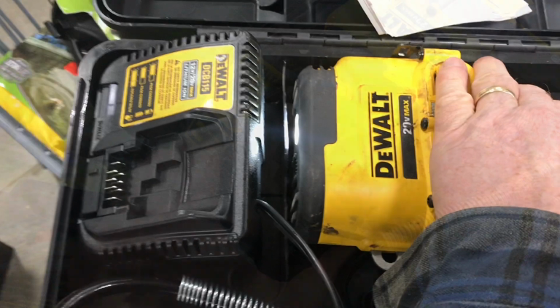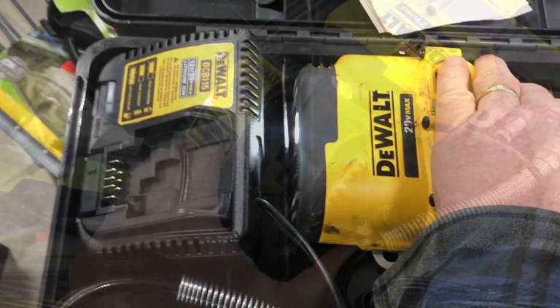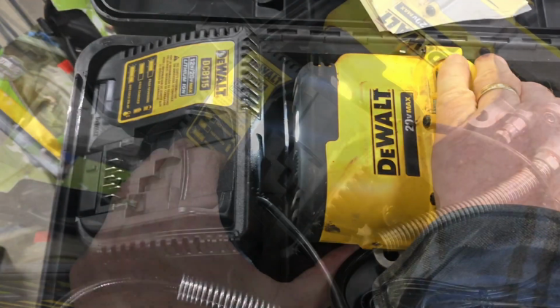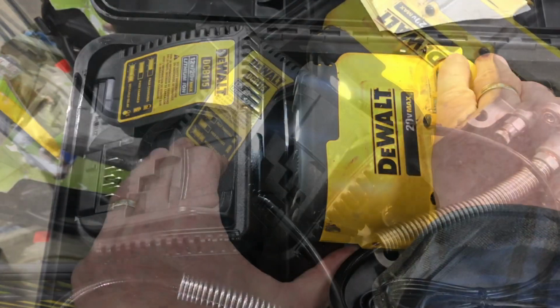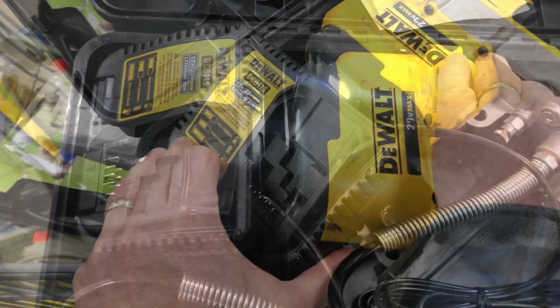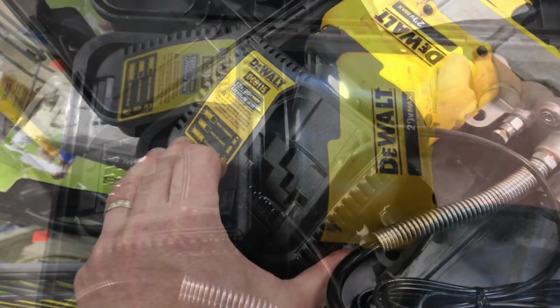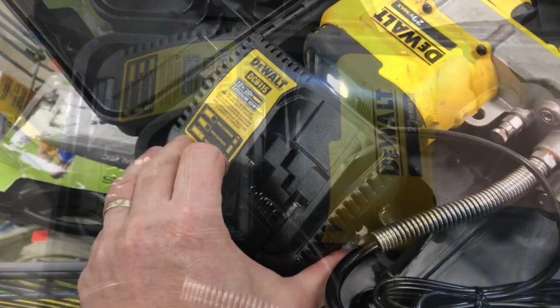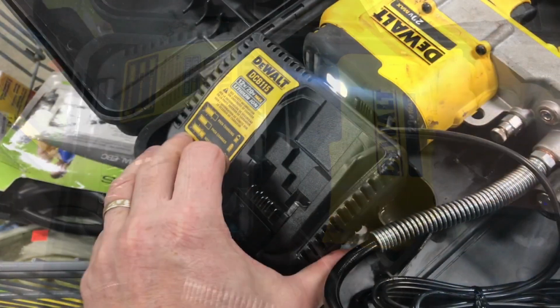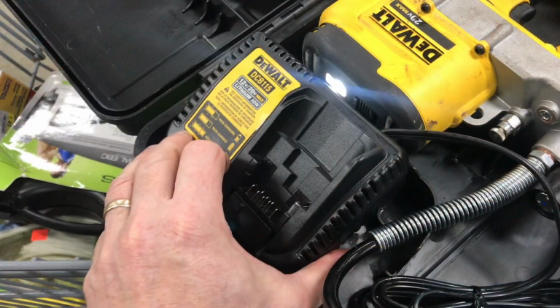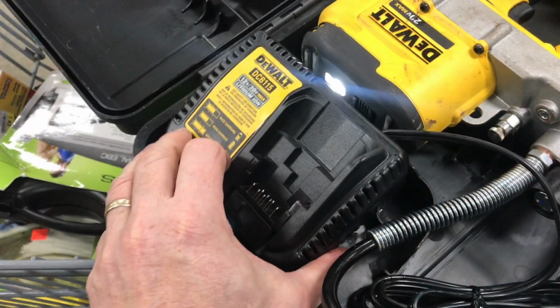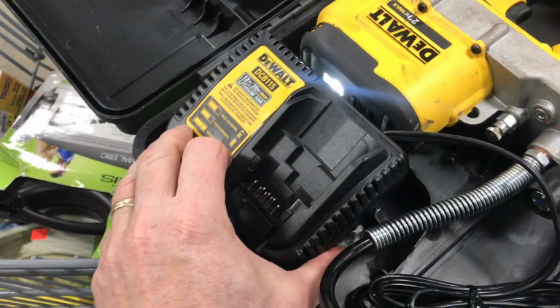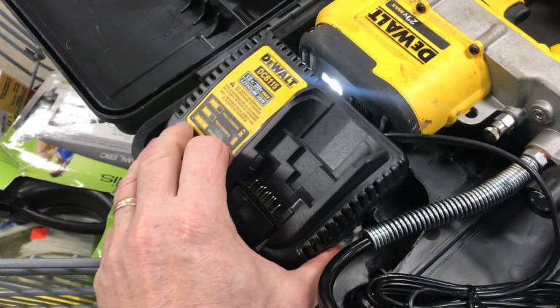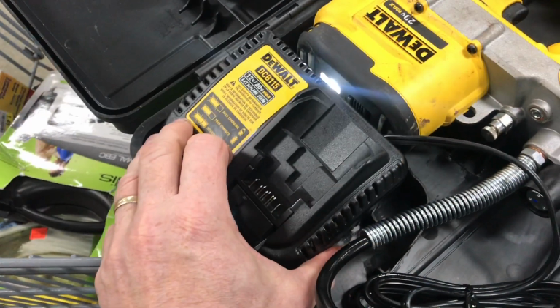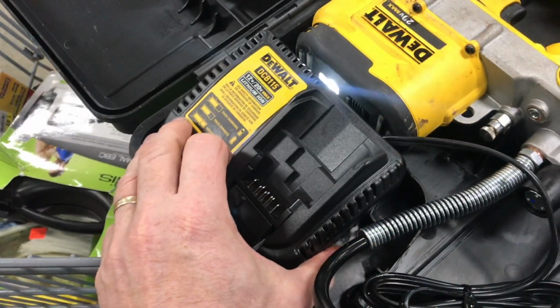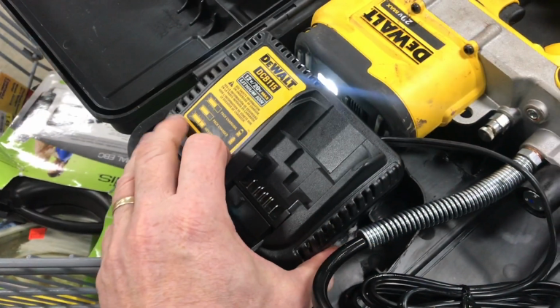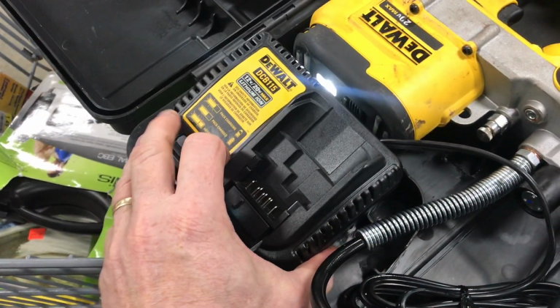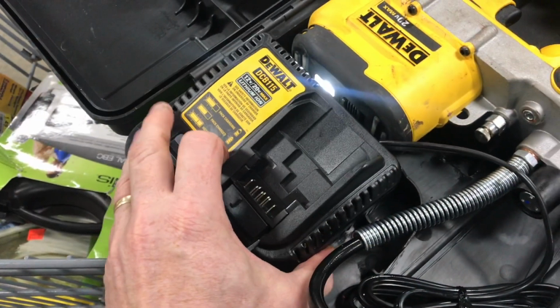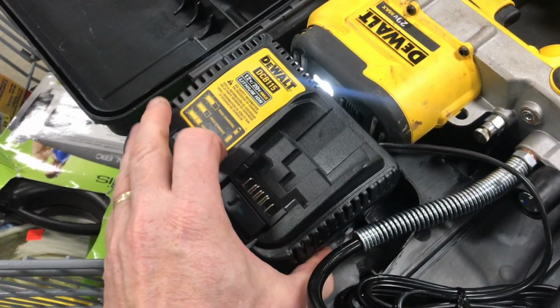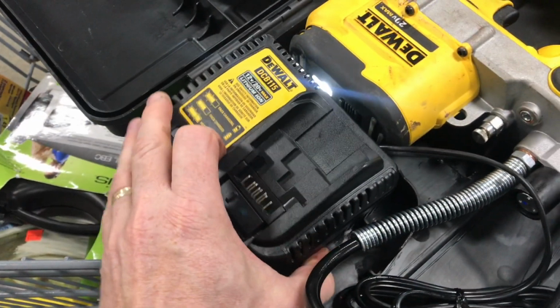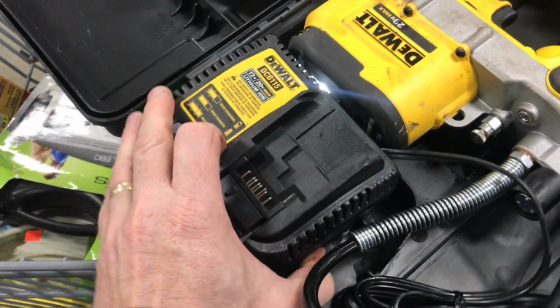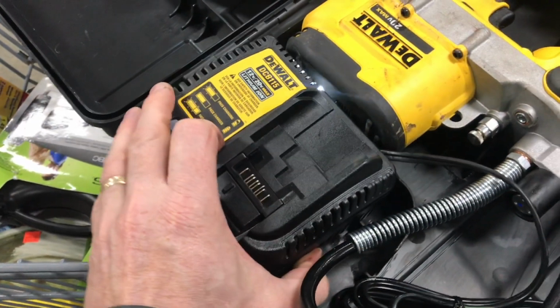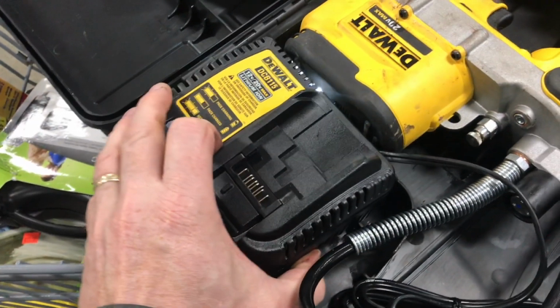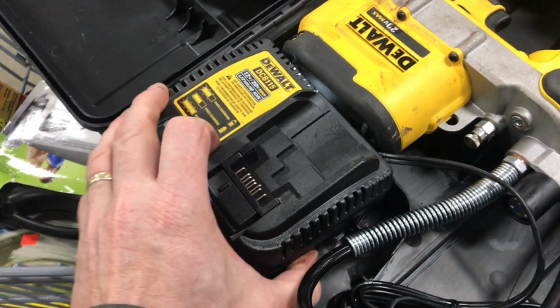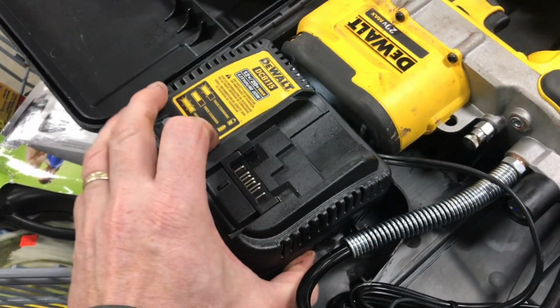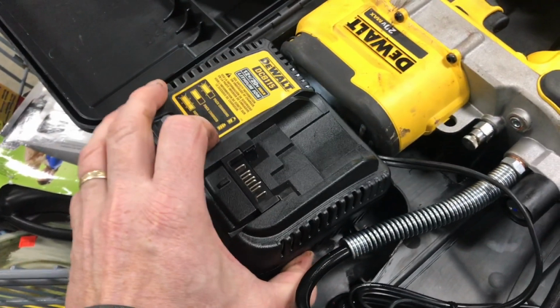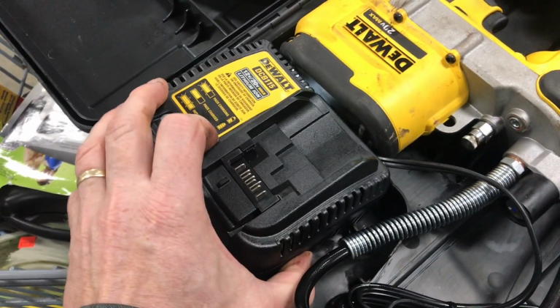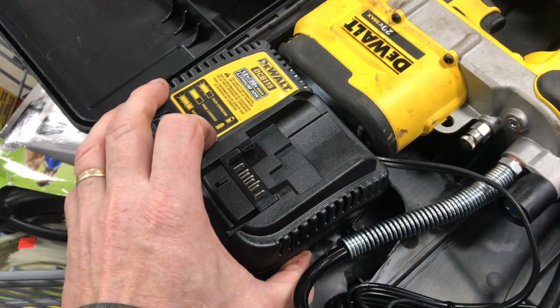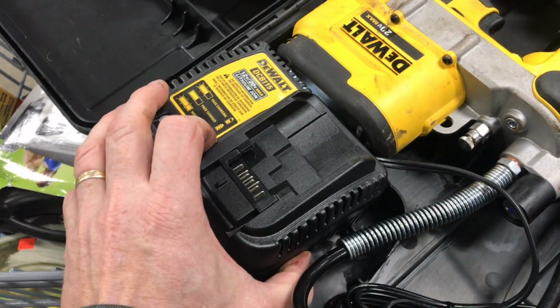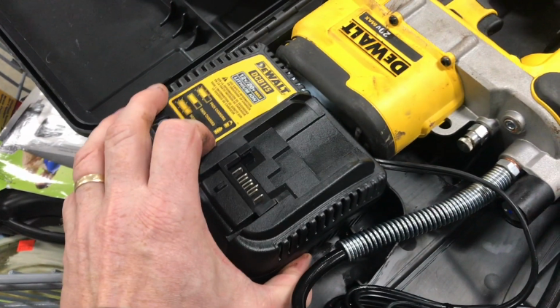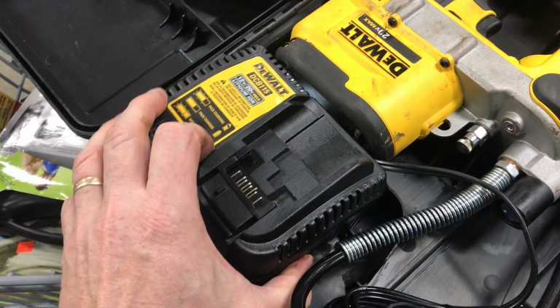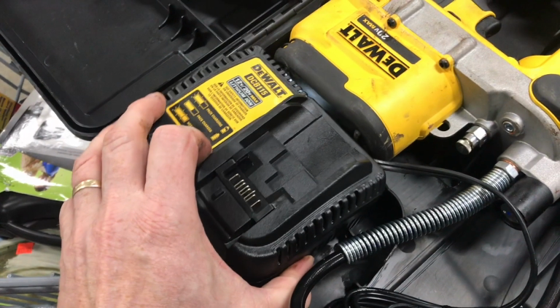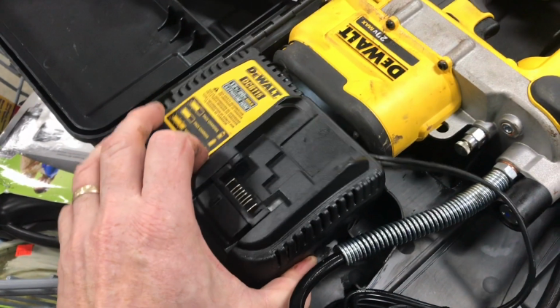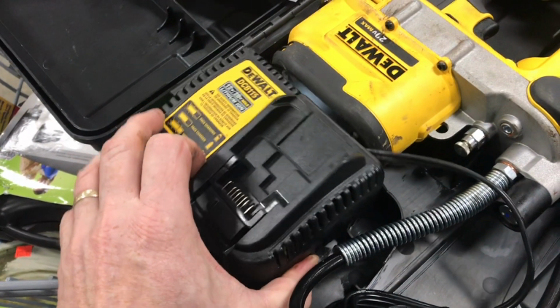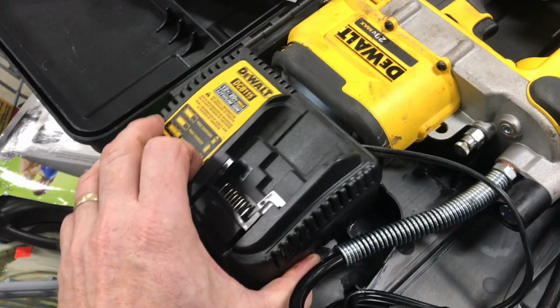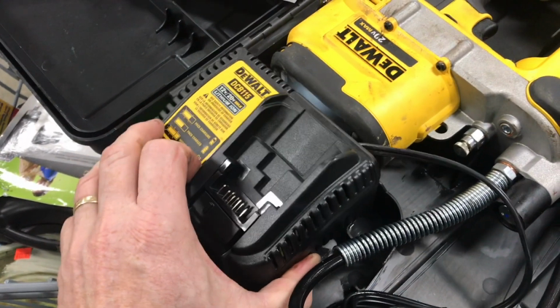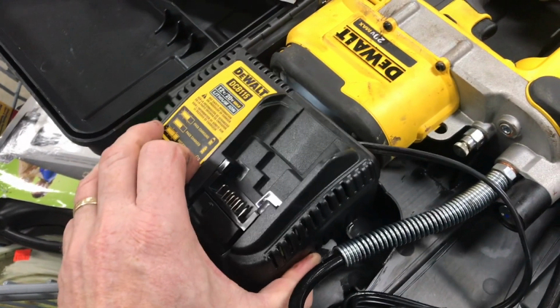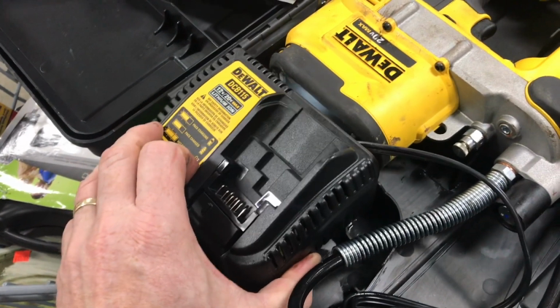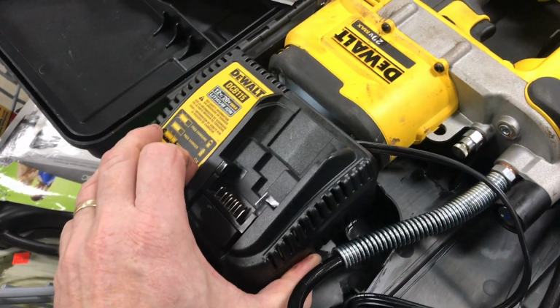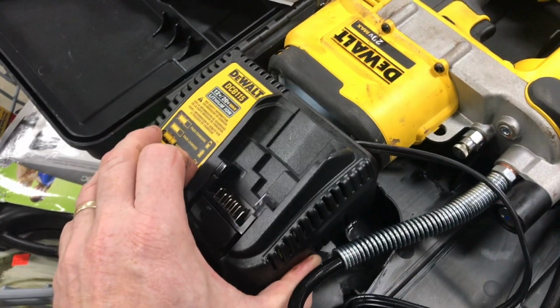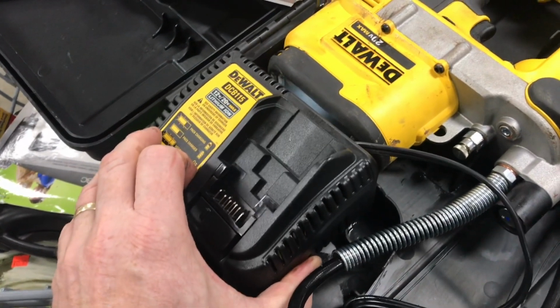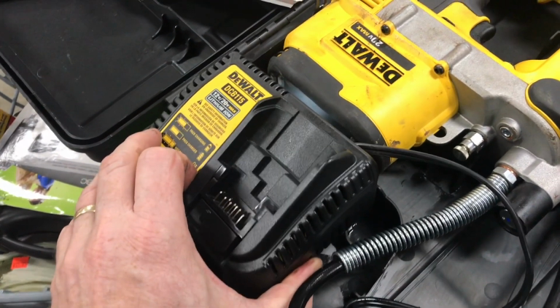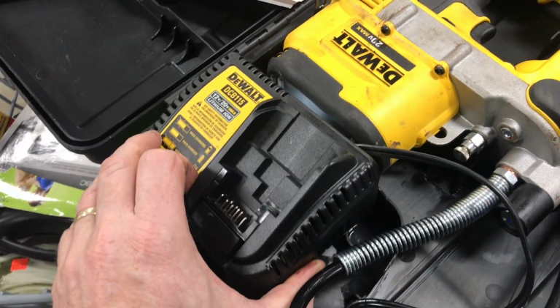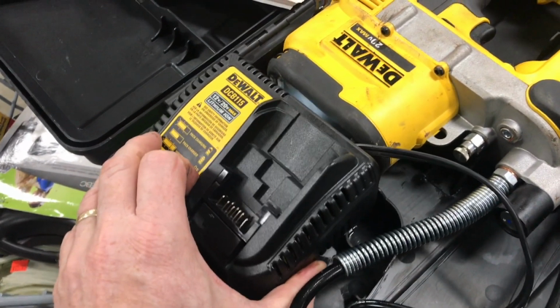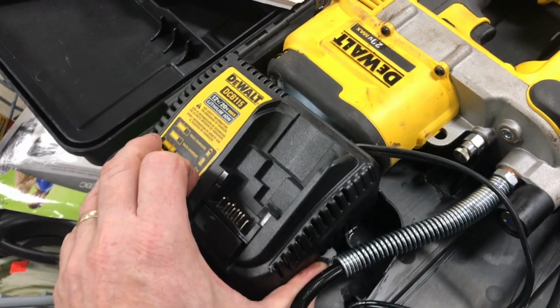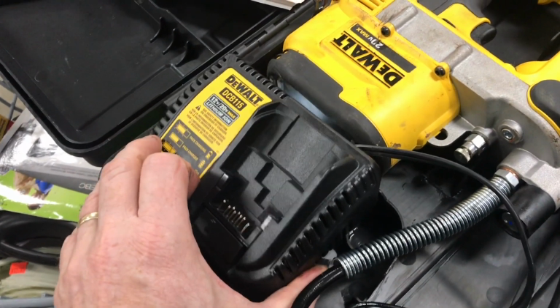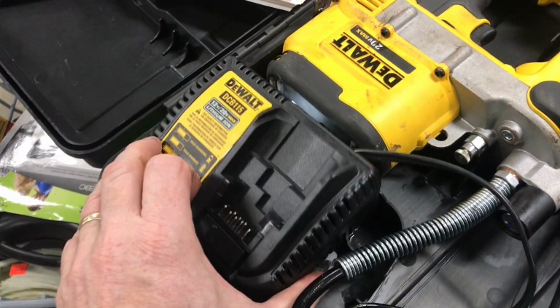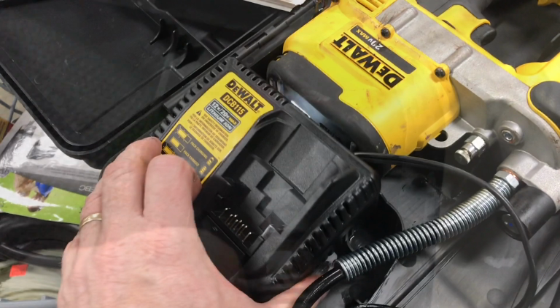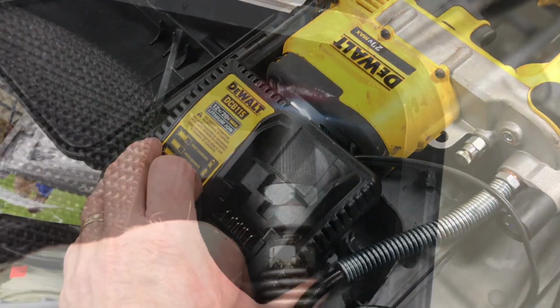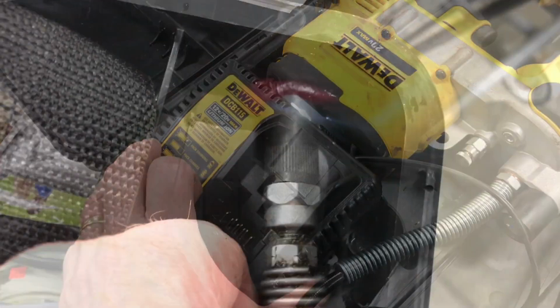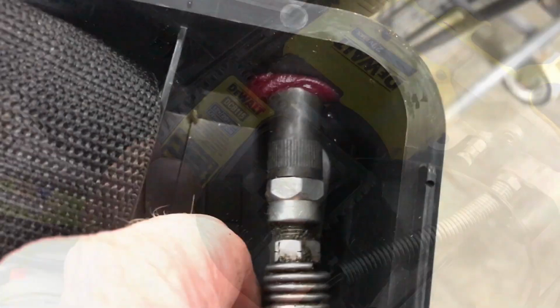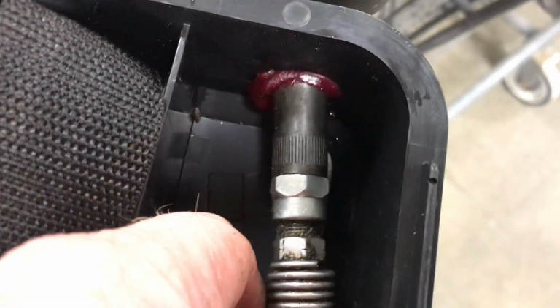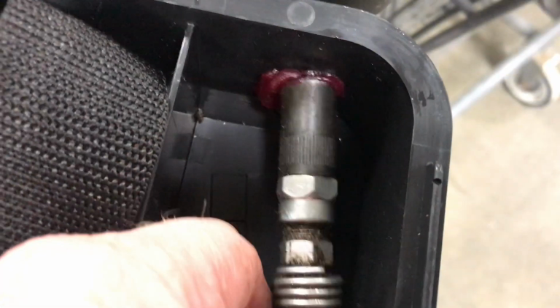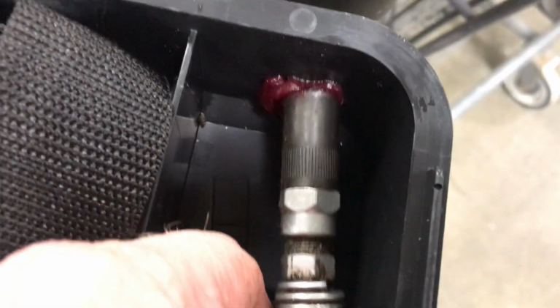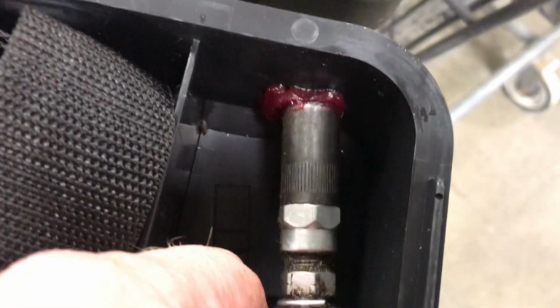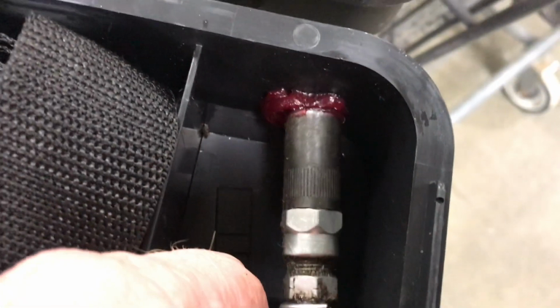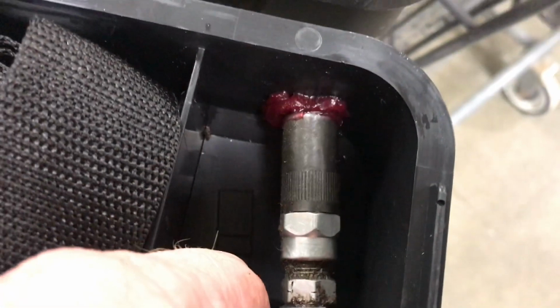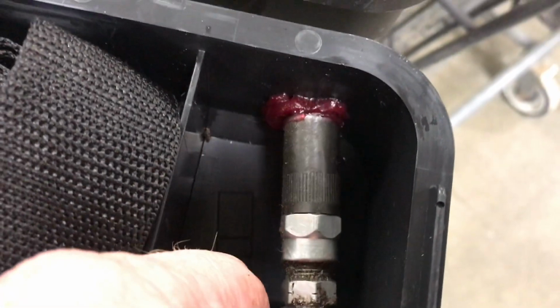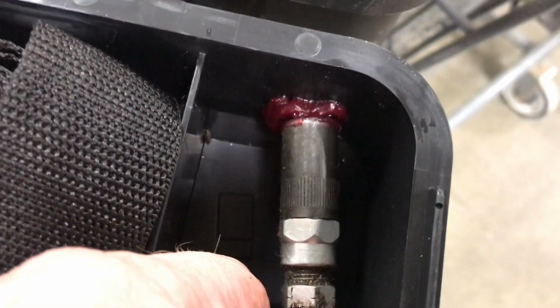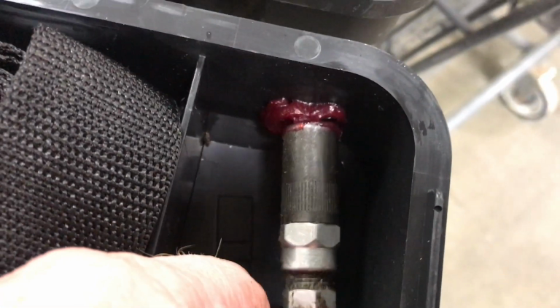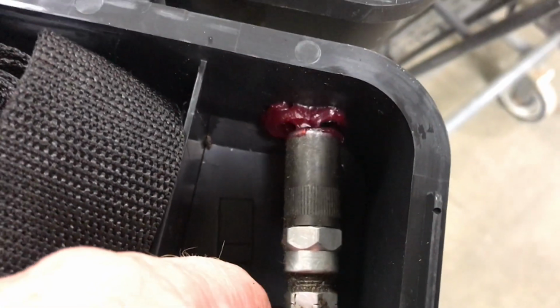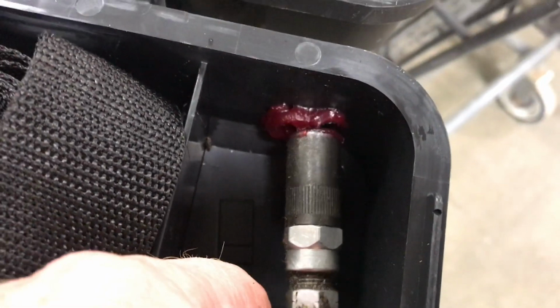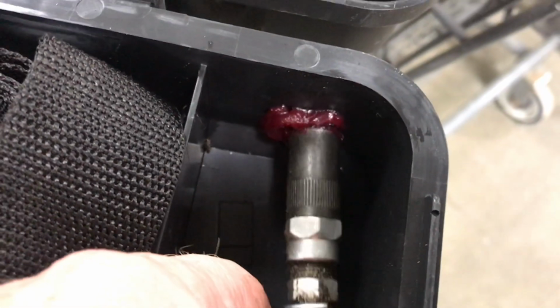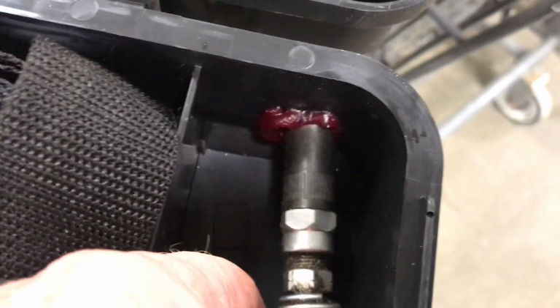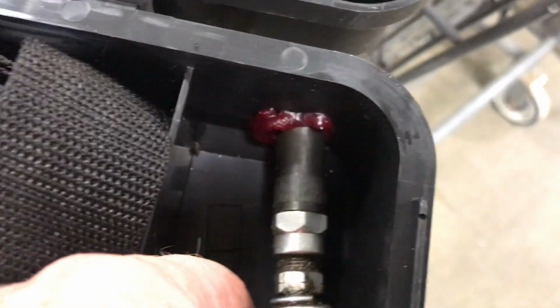On one battery charge, you can dispense 16 tubes of grease. Now this unit's pretty heavy — it's about eight pounds — but it does come with a shoulder strap.